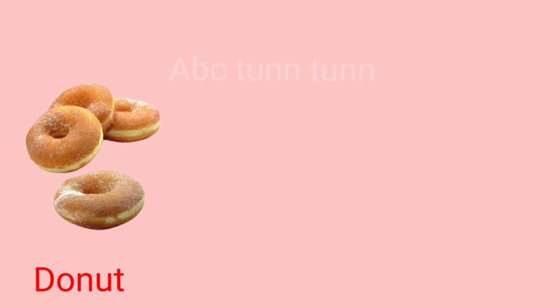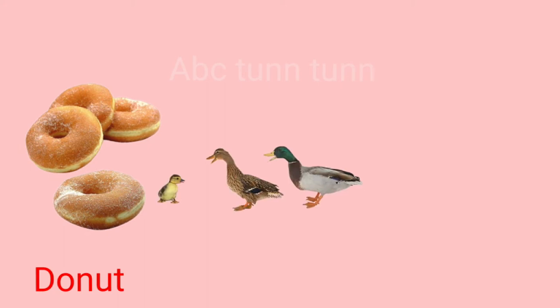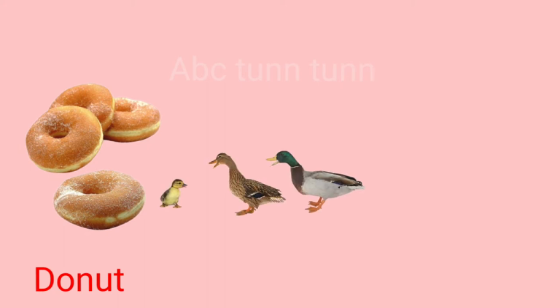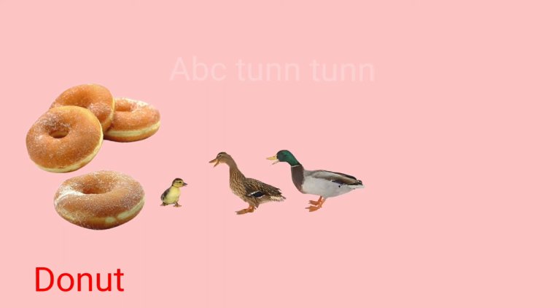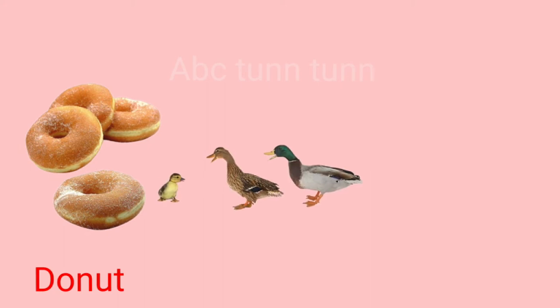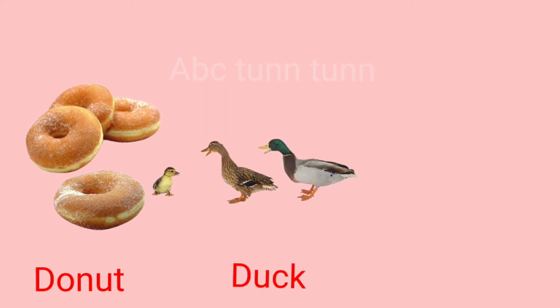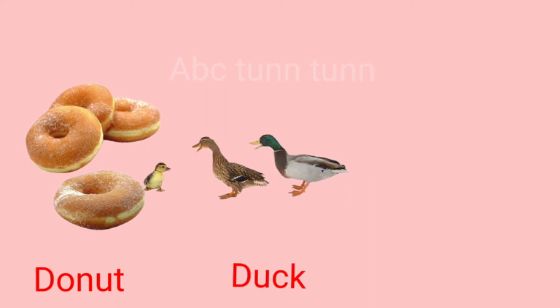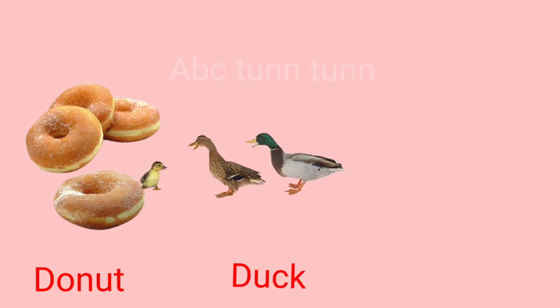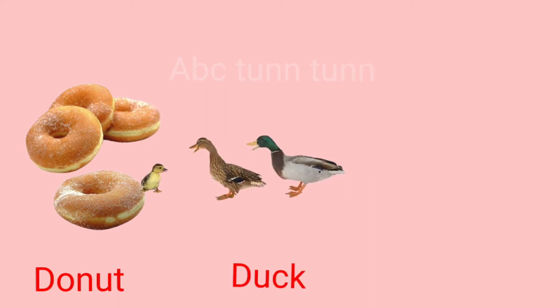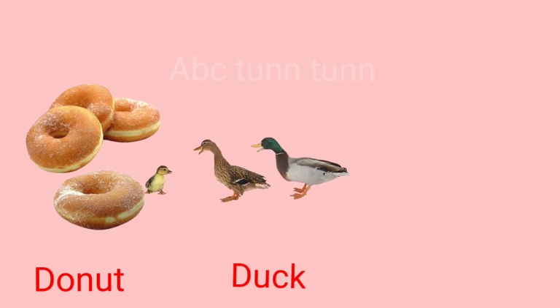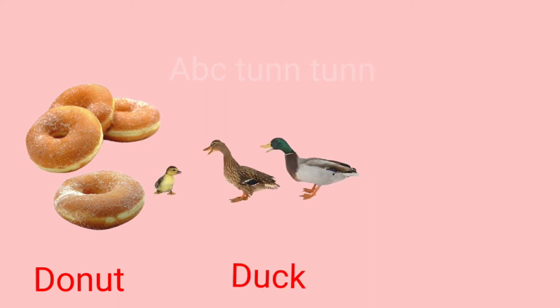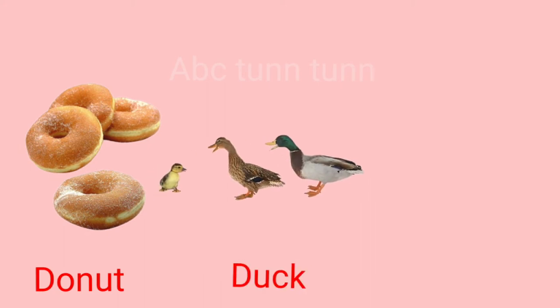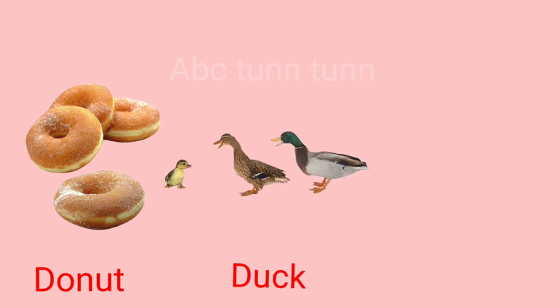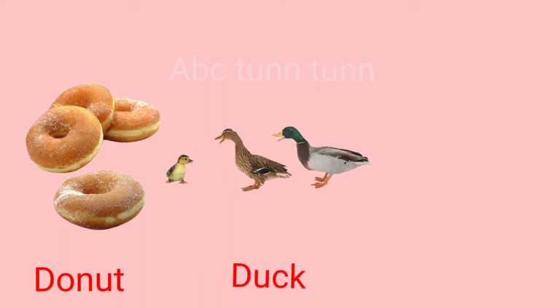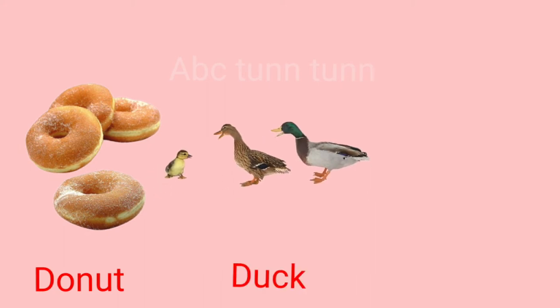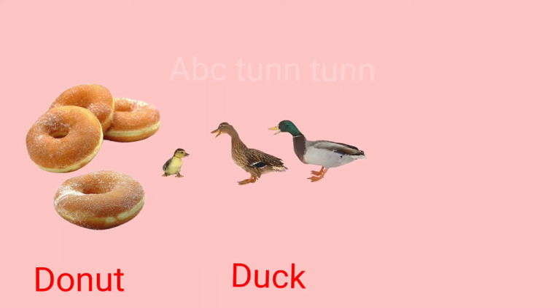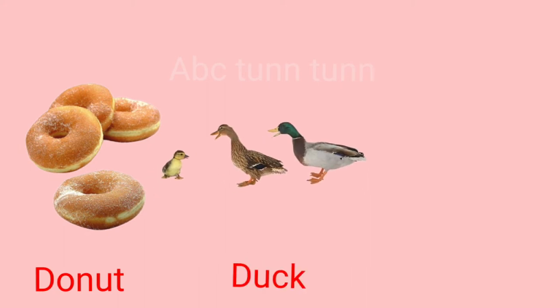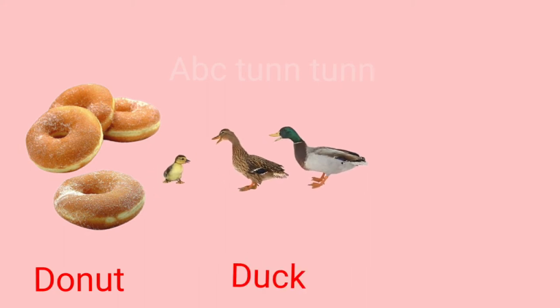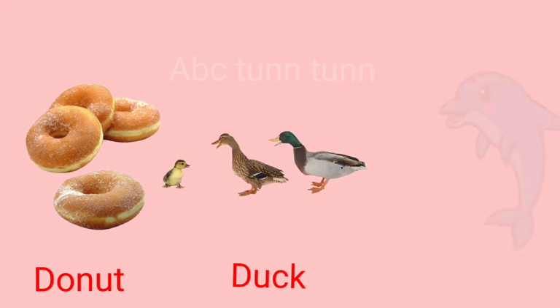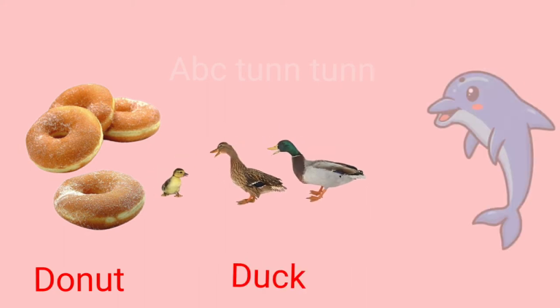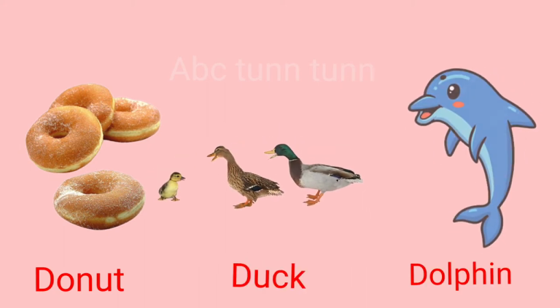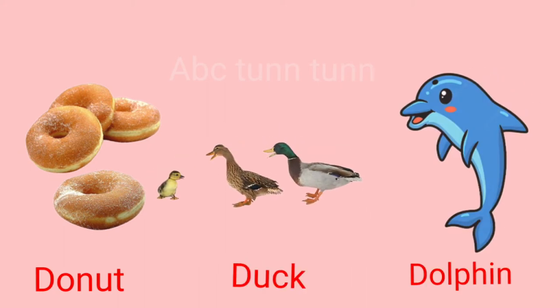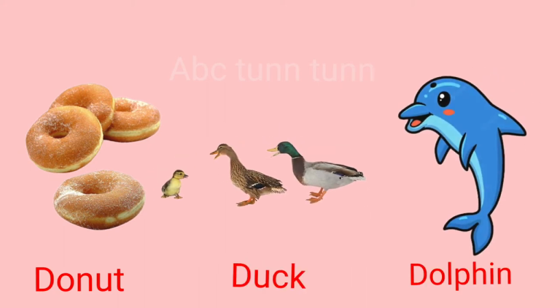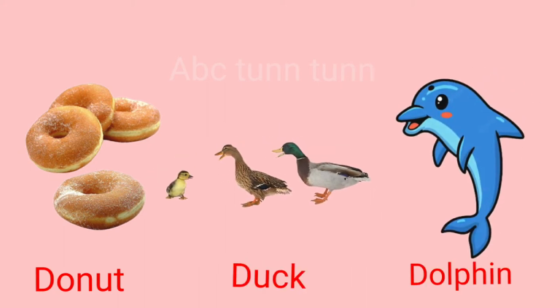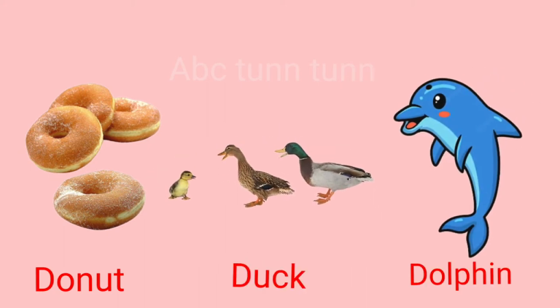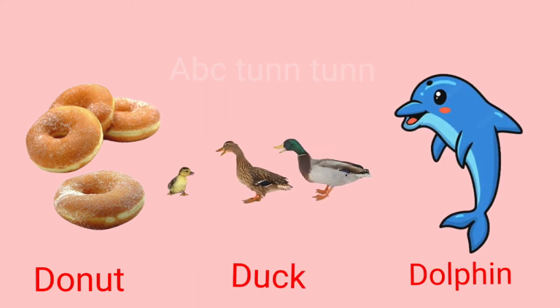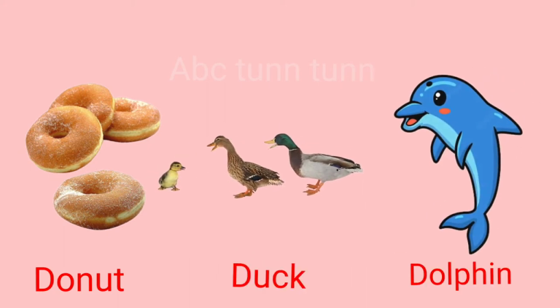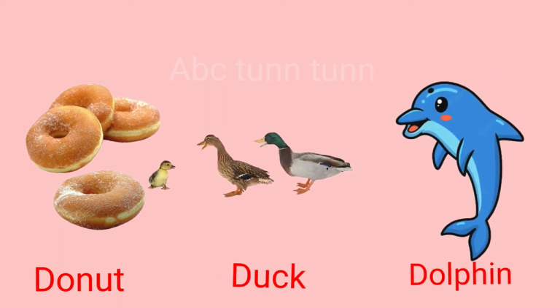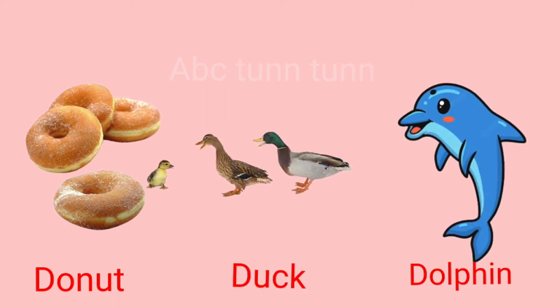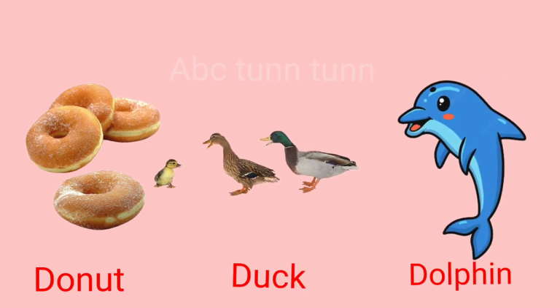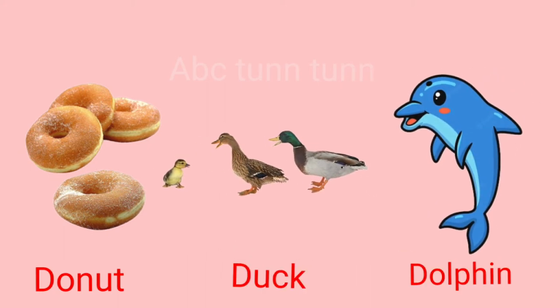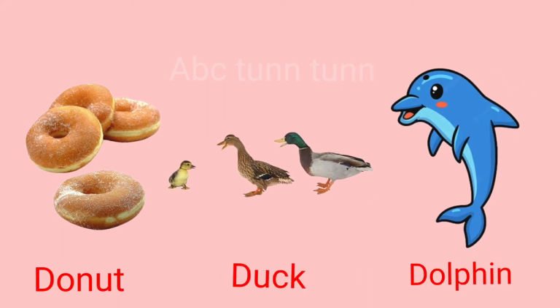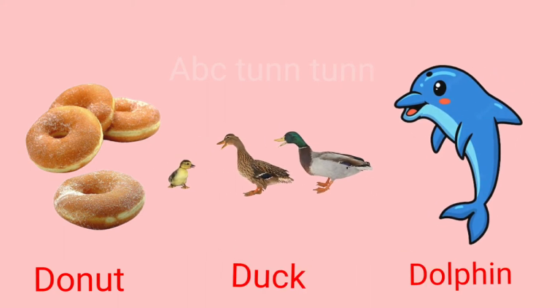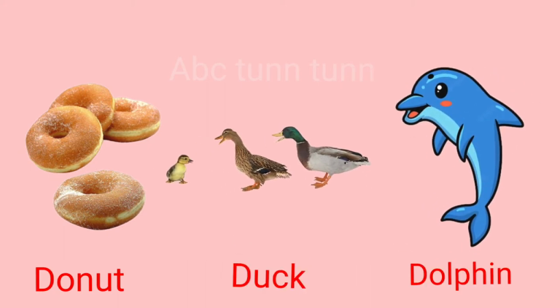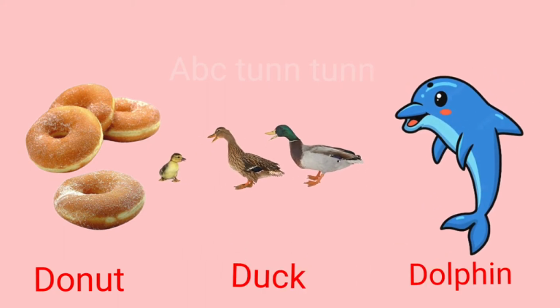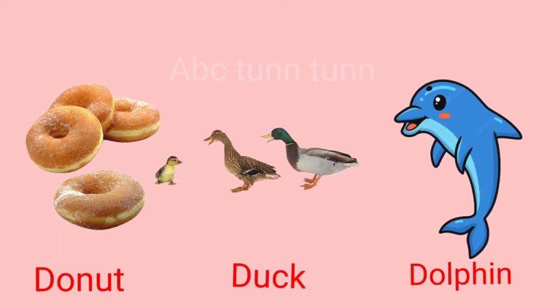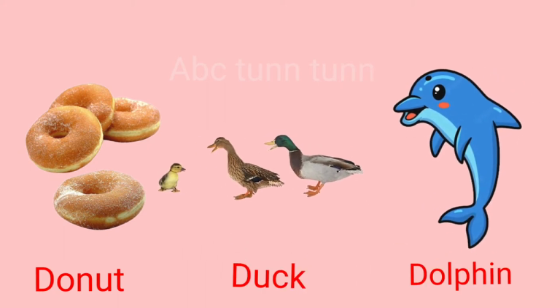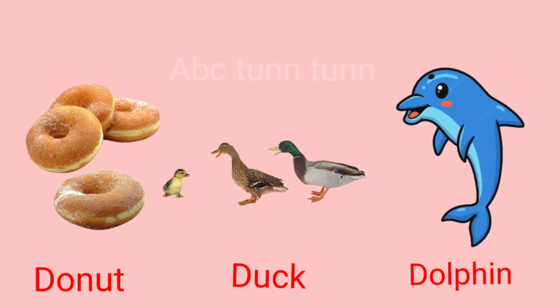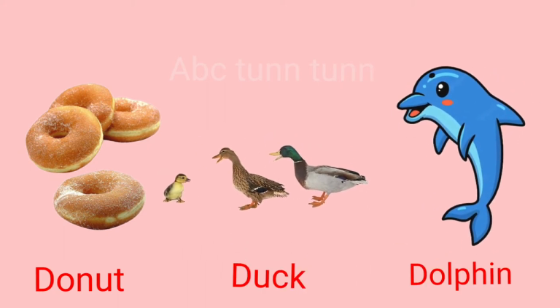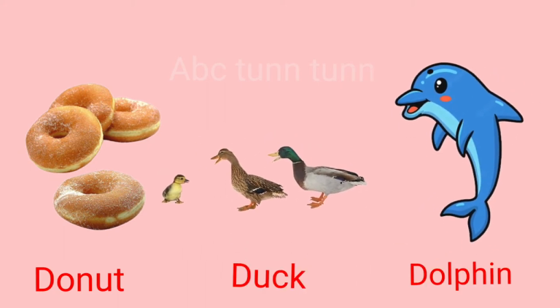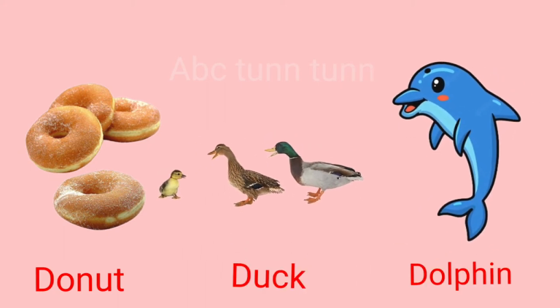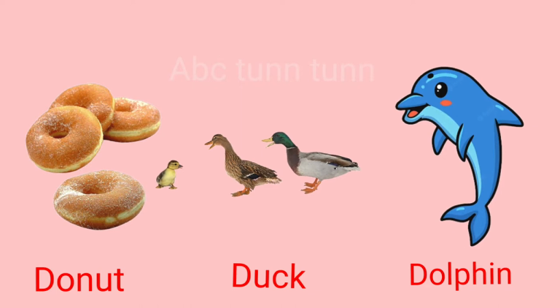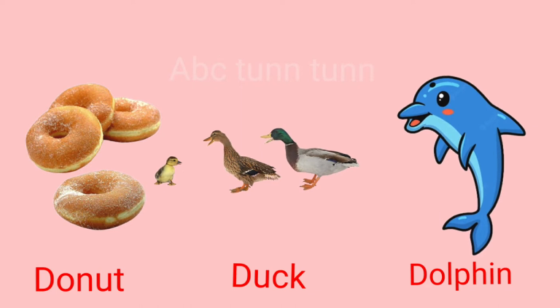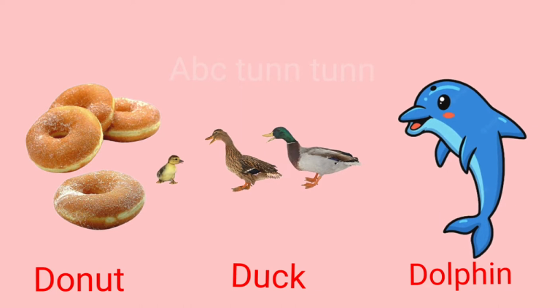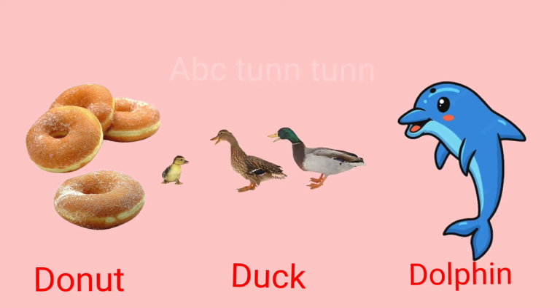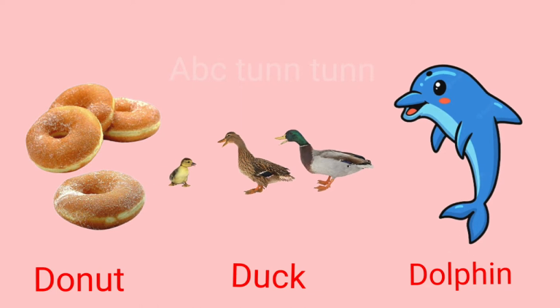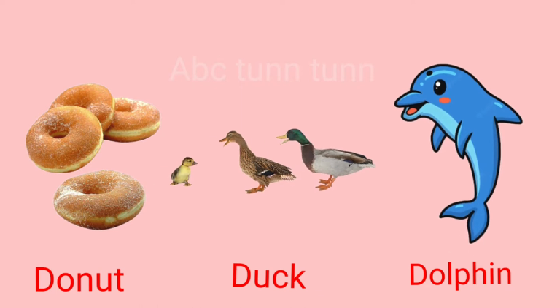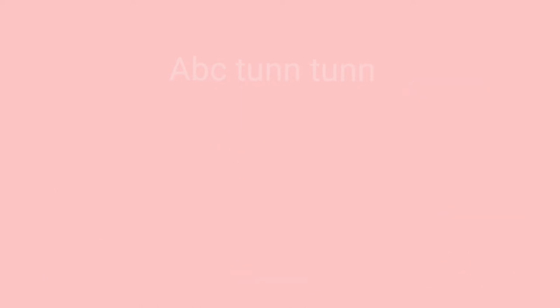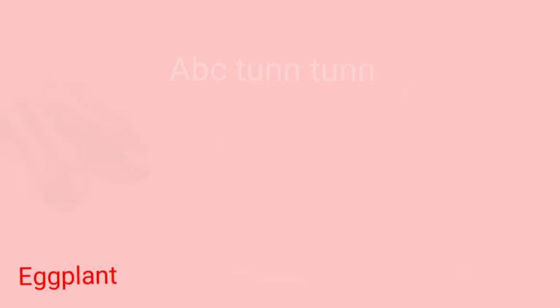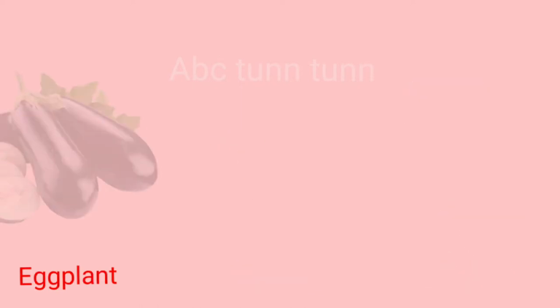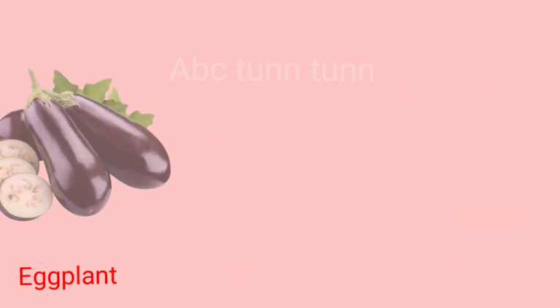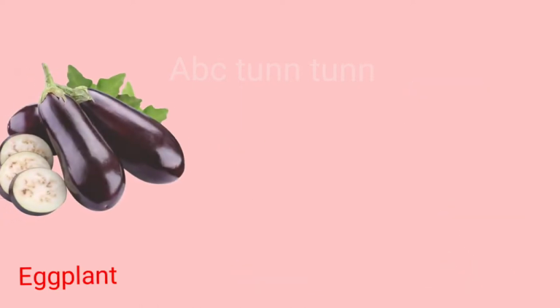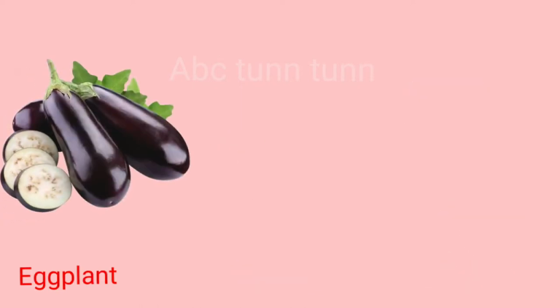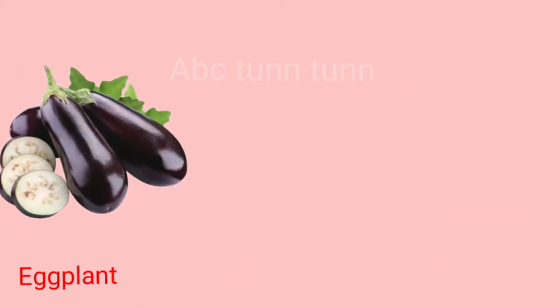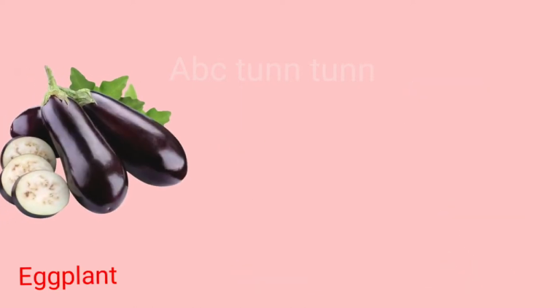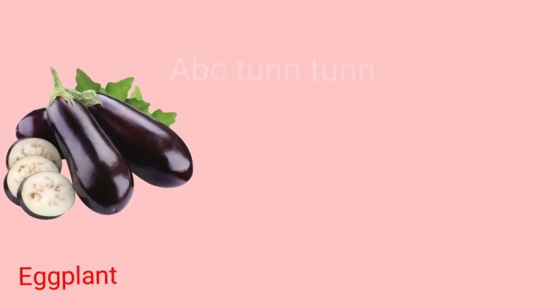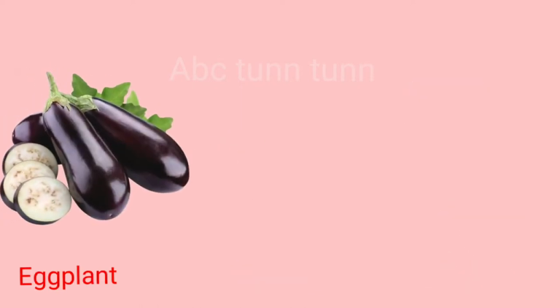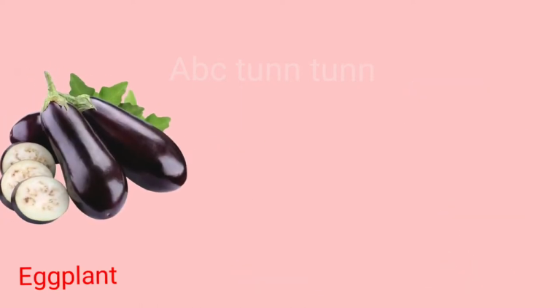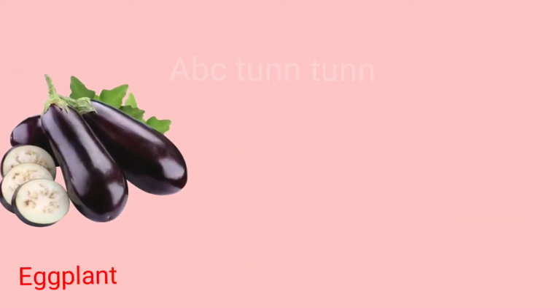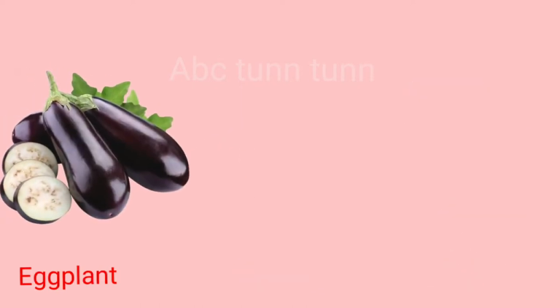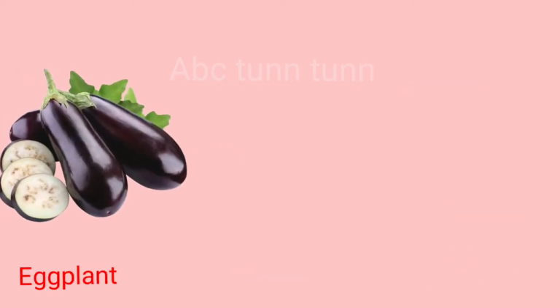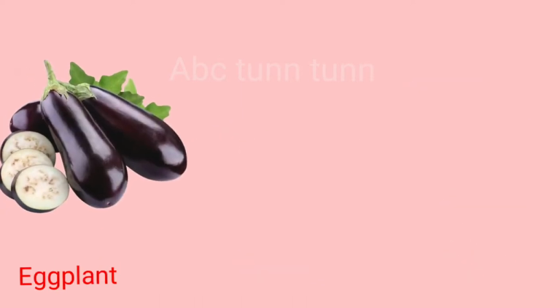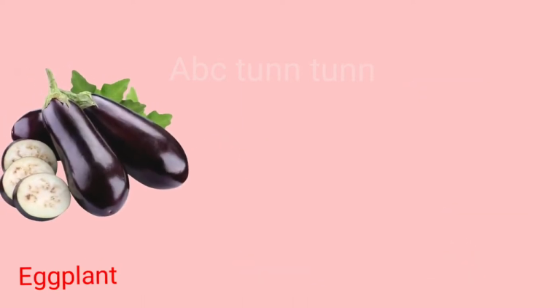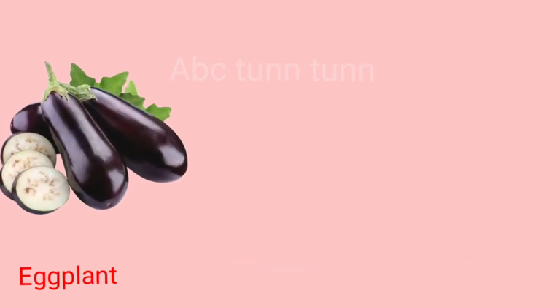D is for donut. D is for duck. D is for dolphin. Duh, duh, duh.